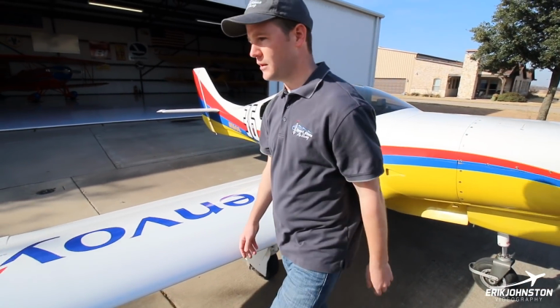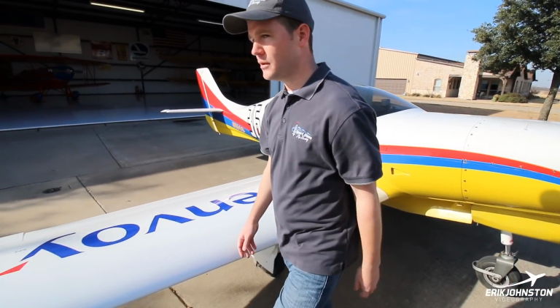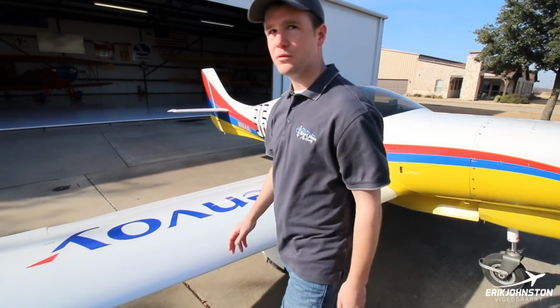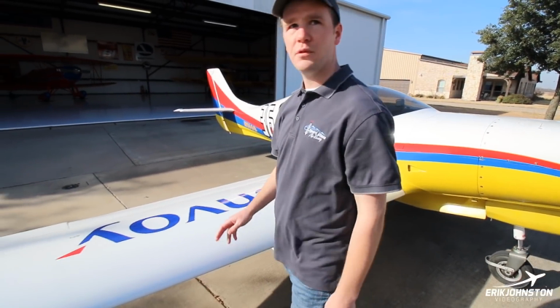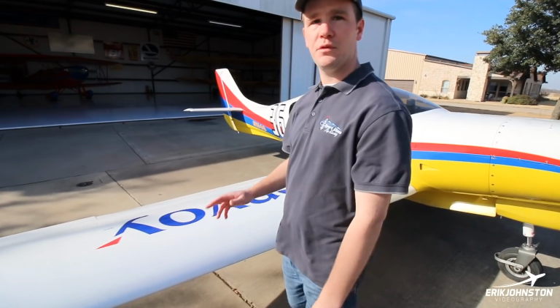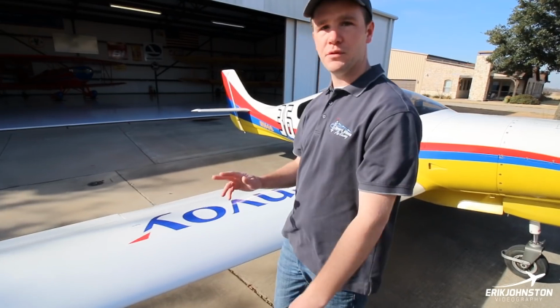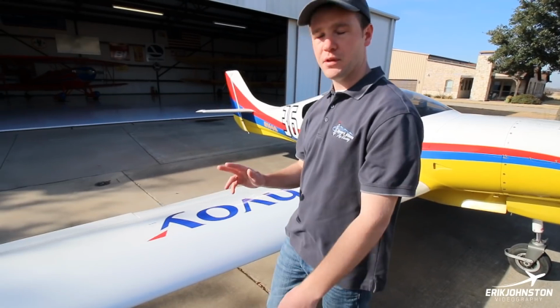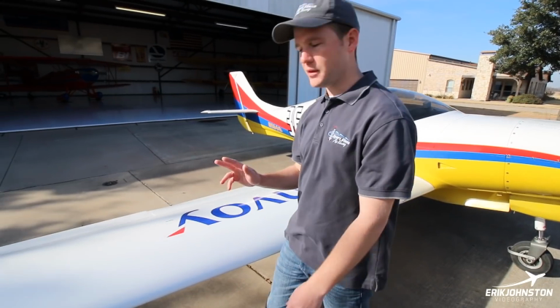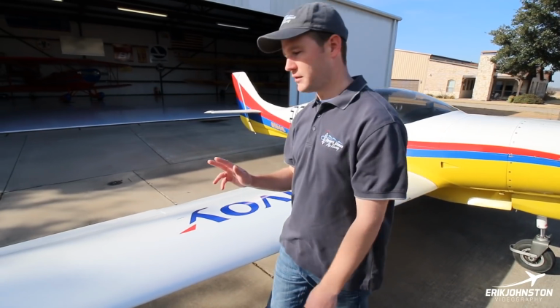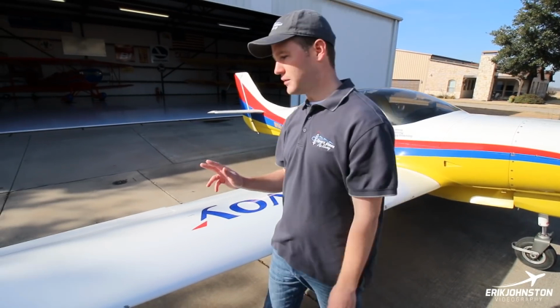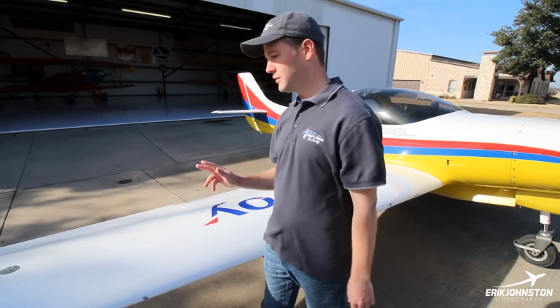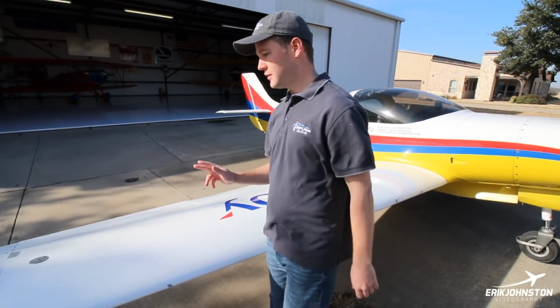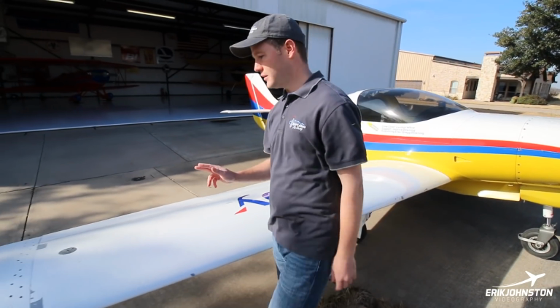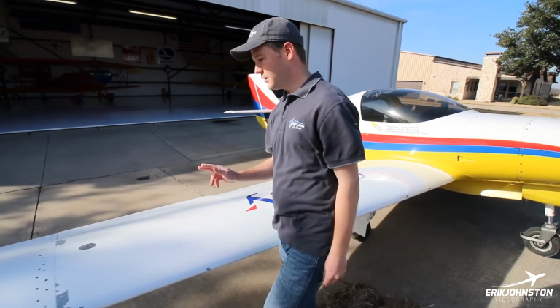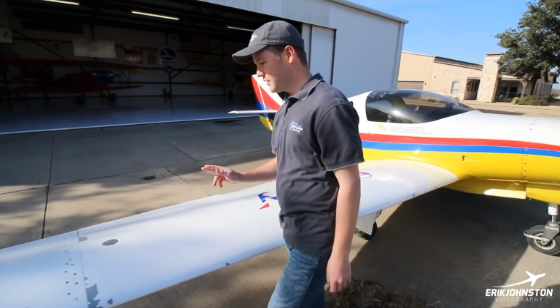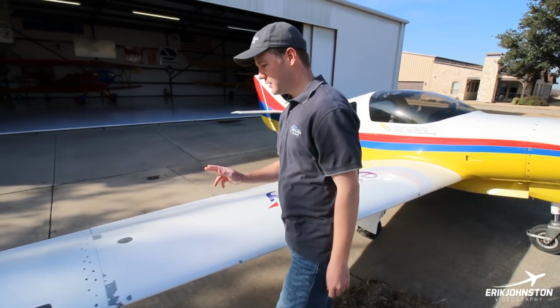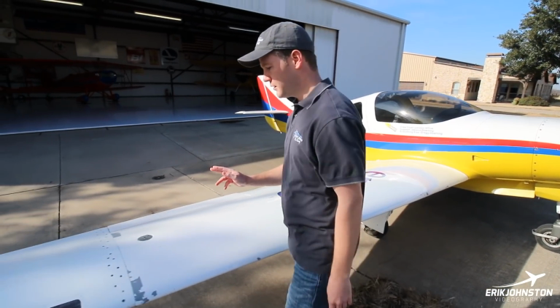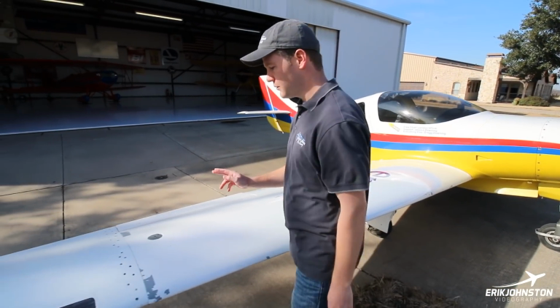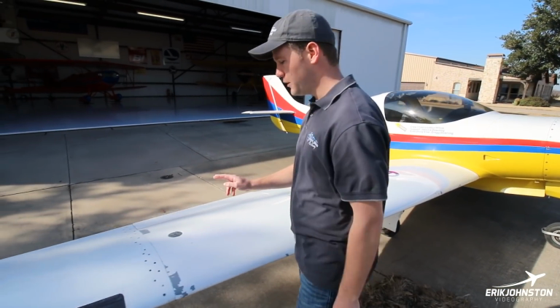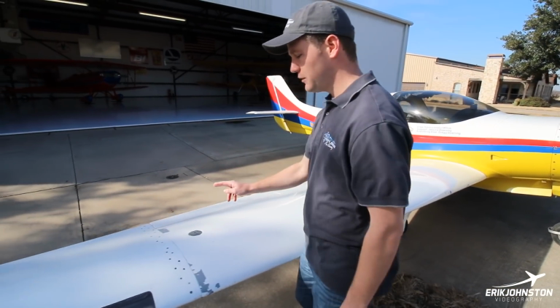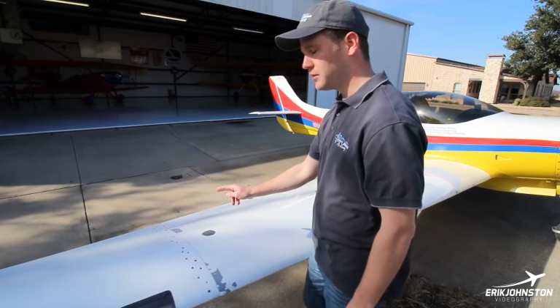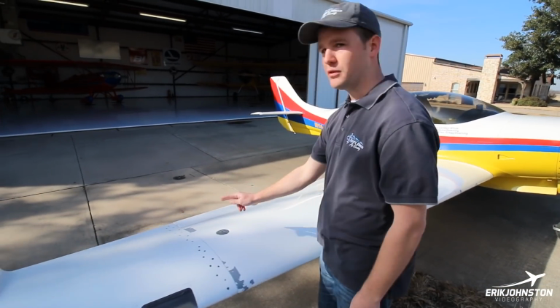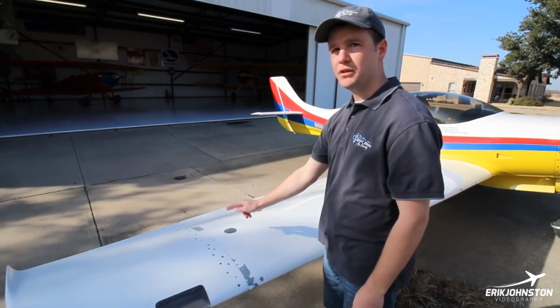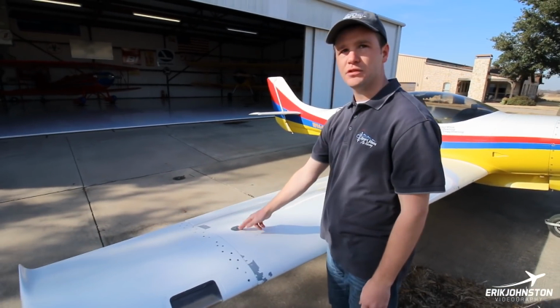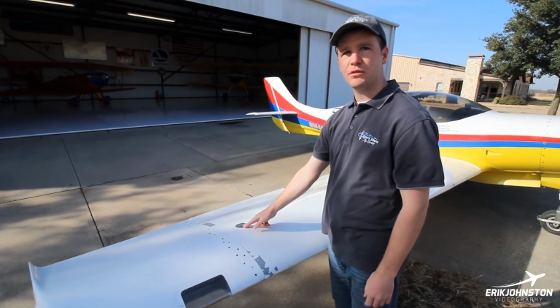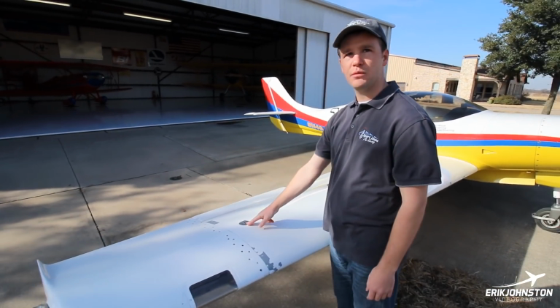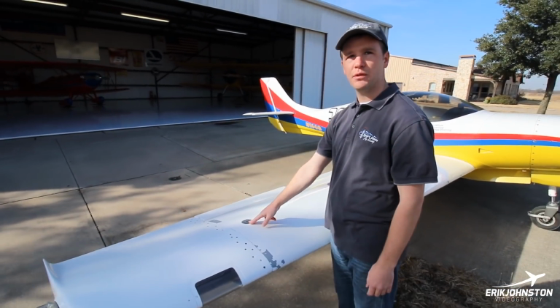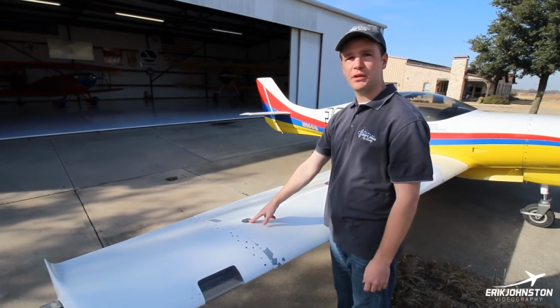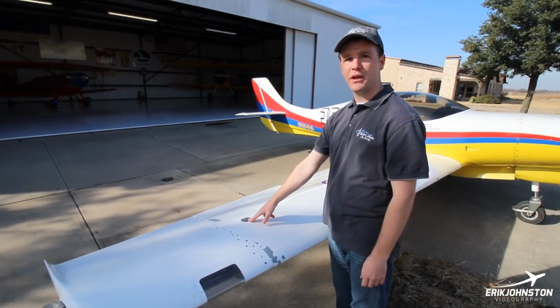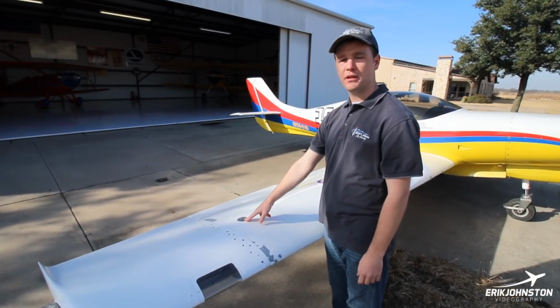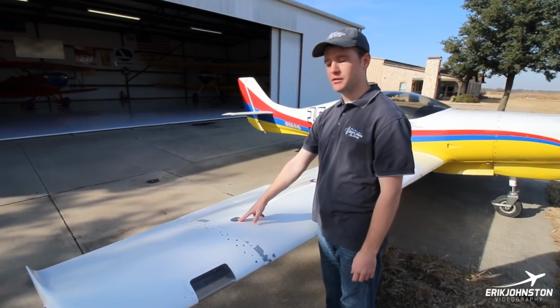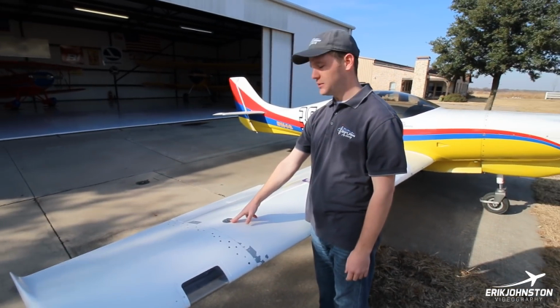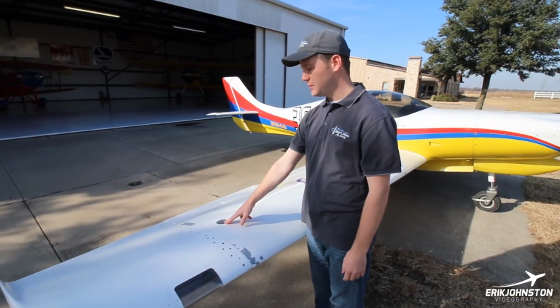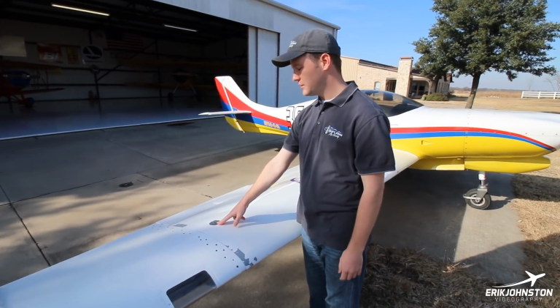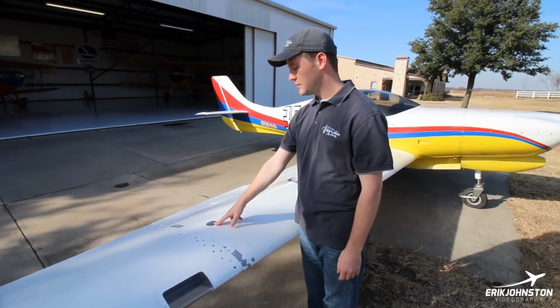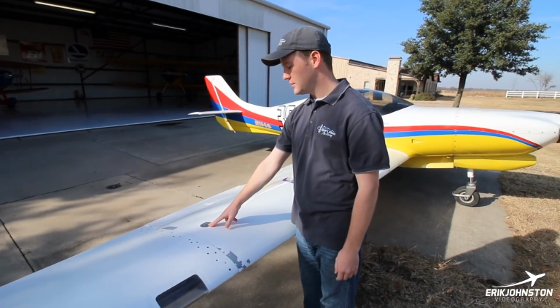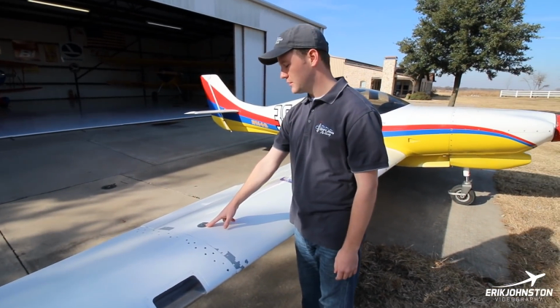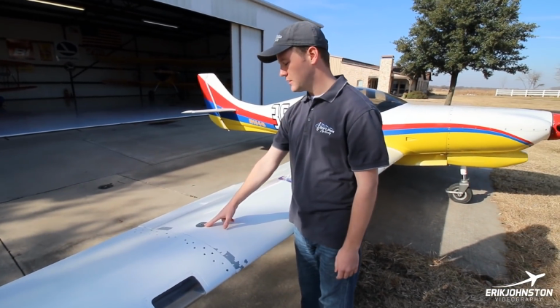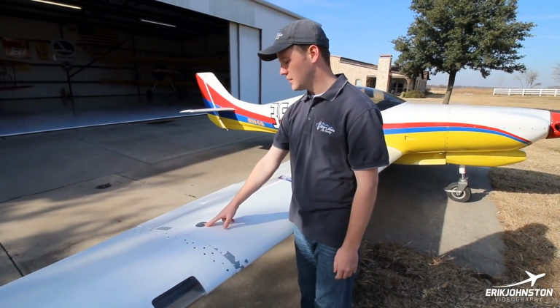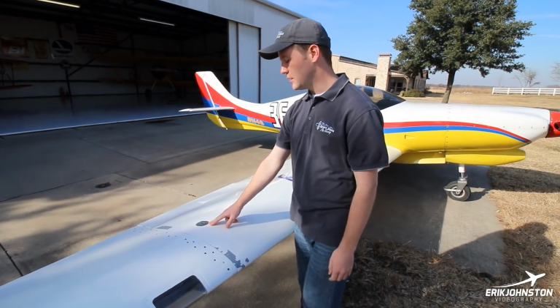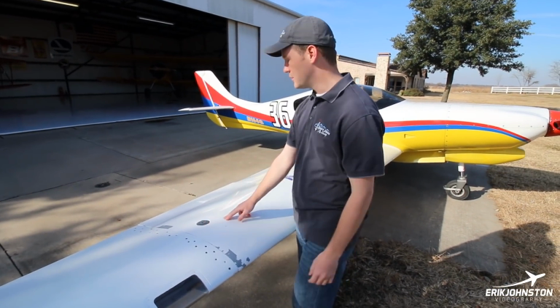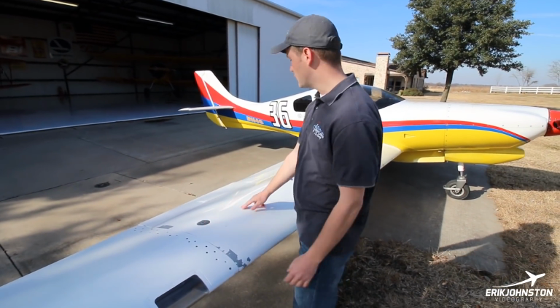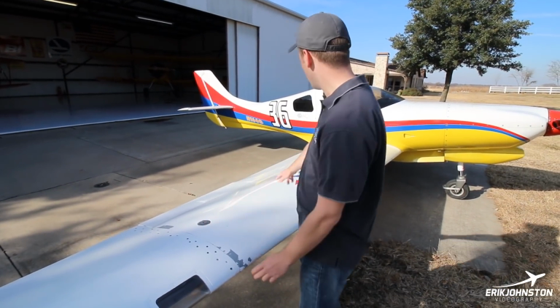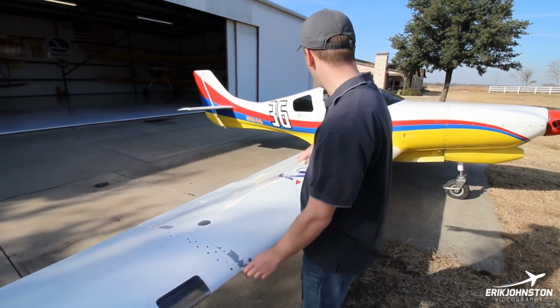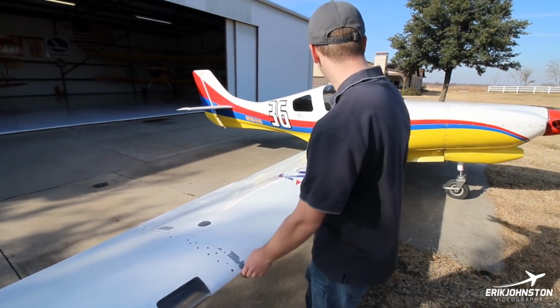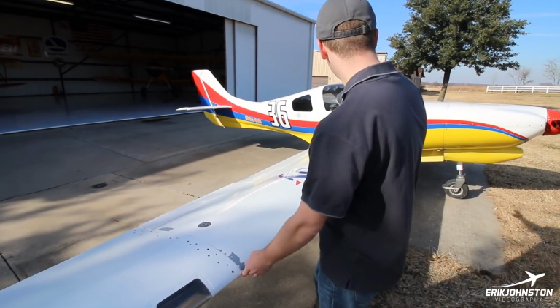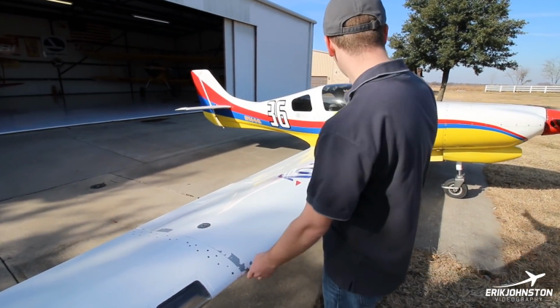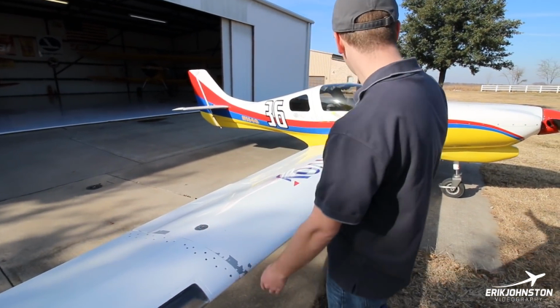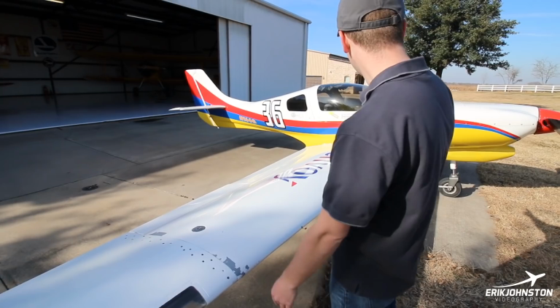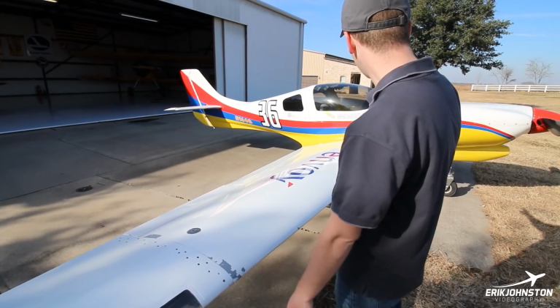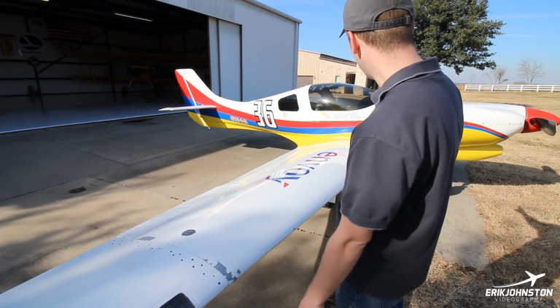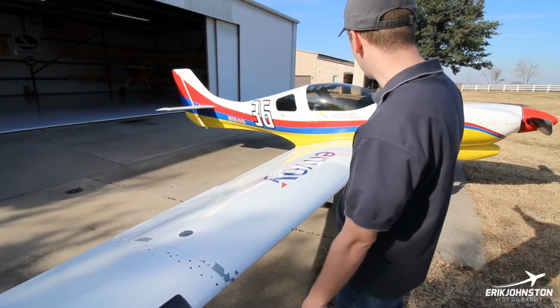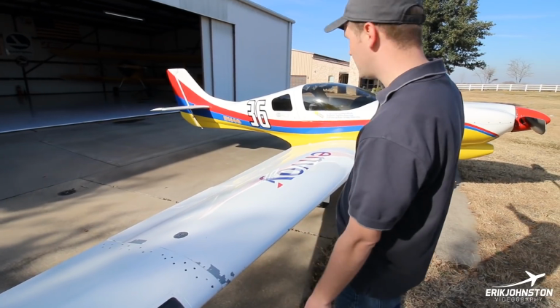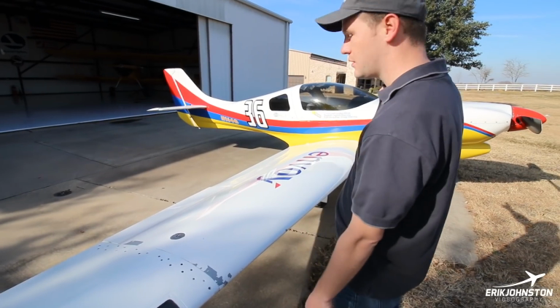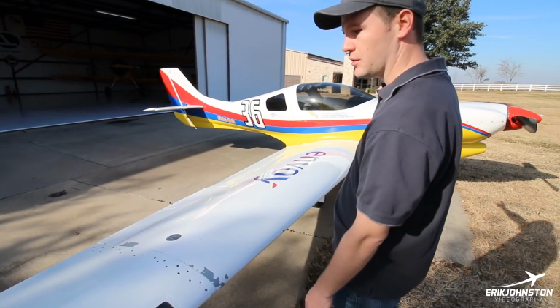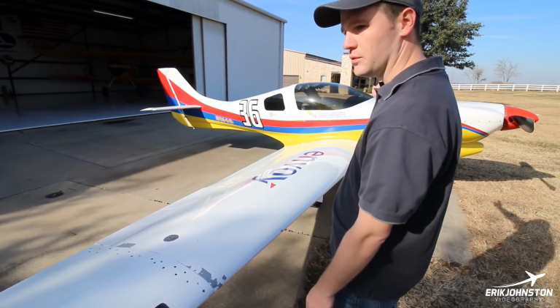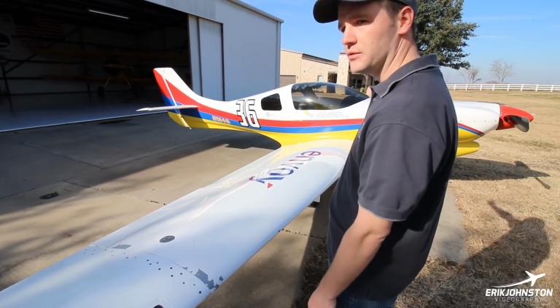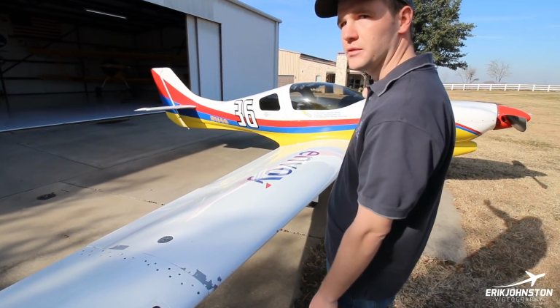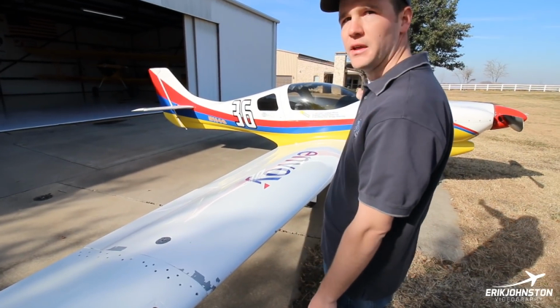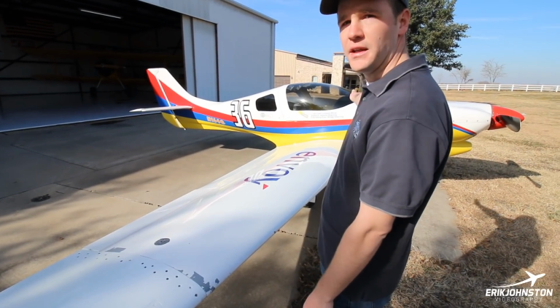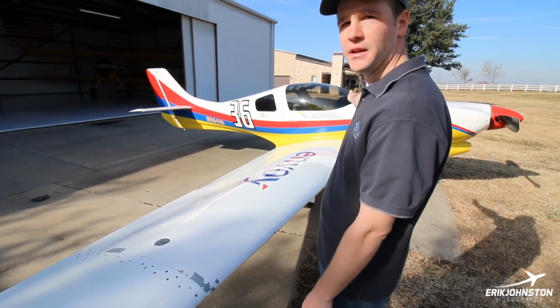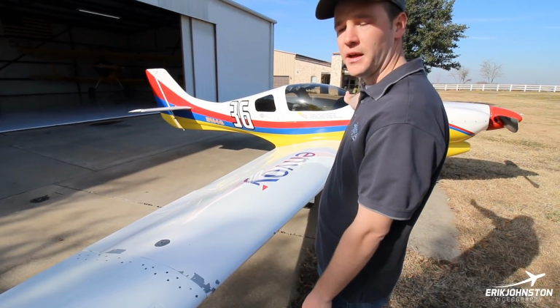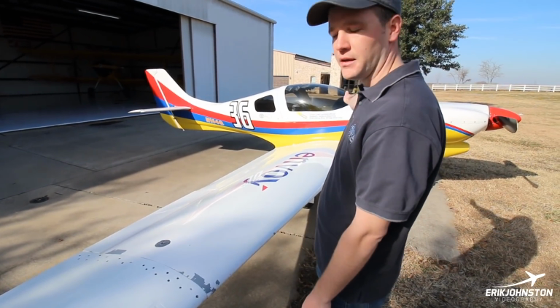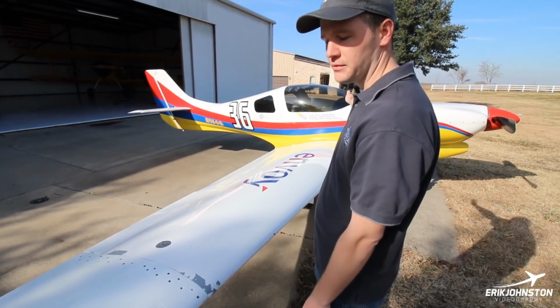Three fuel tanks. The wings are each 21 gallons apiece. There's a header right up there — it holds eight and a half gallons.